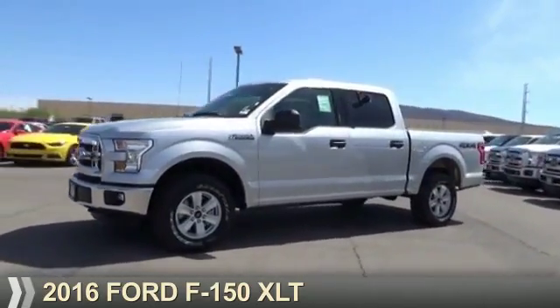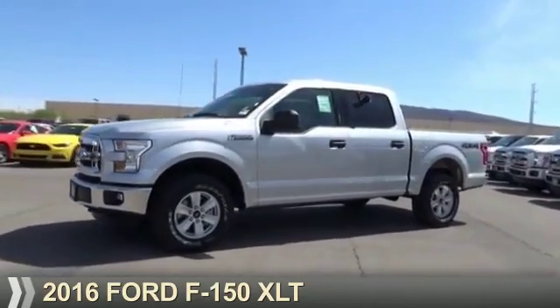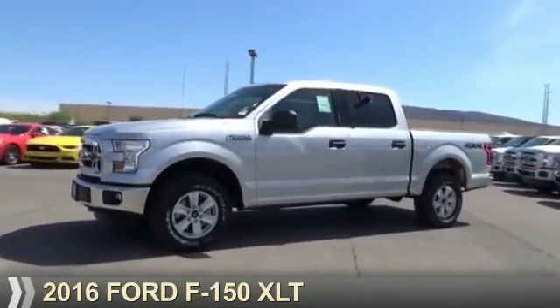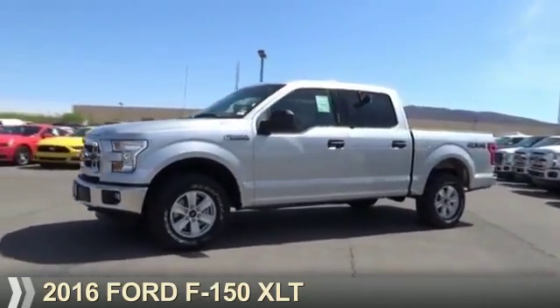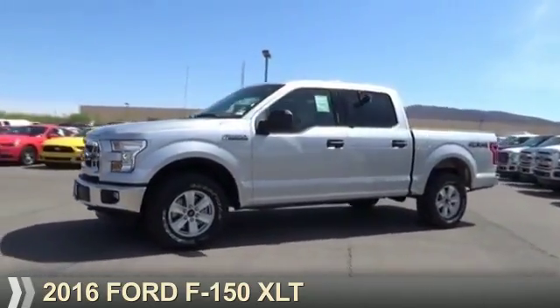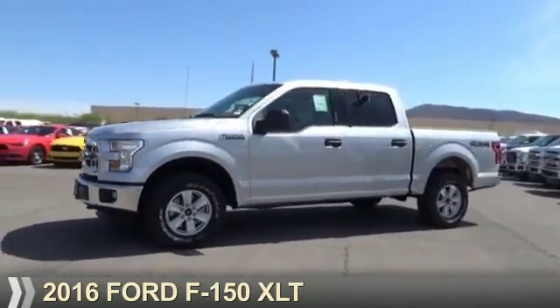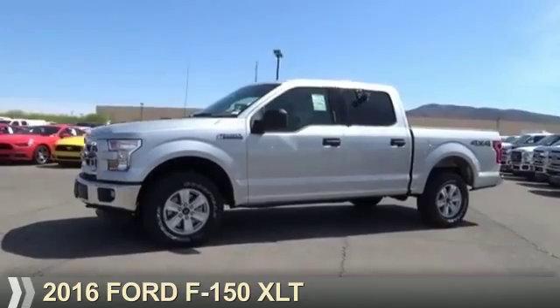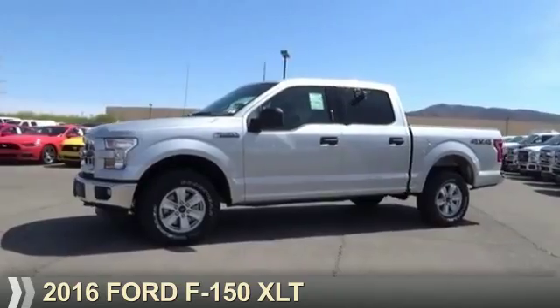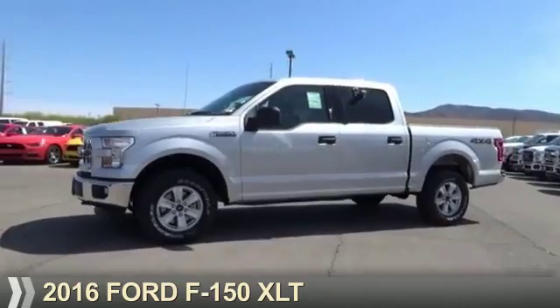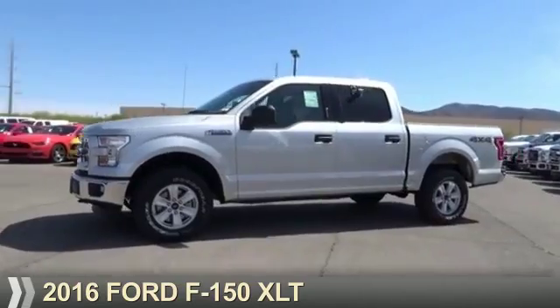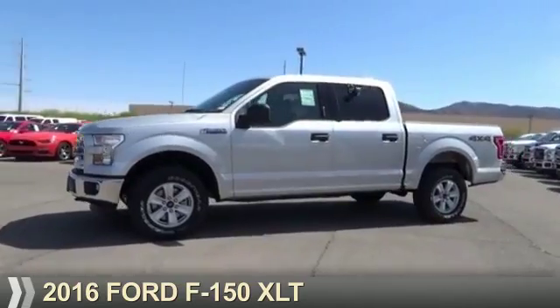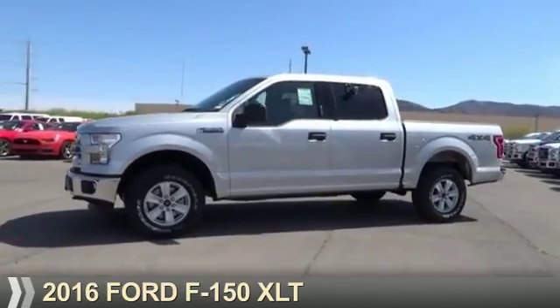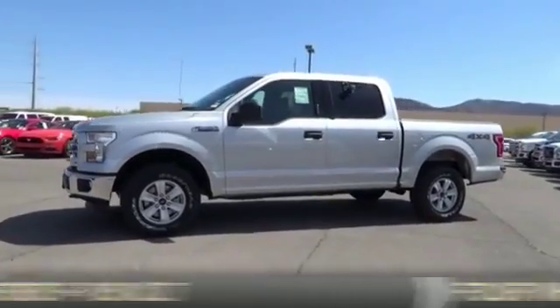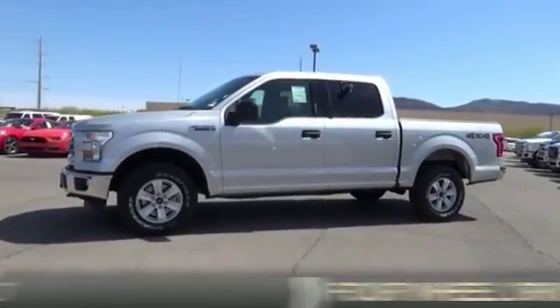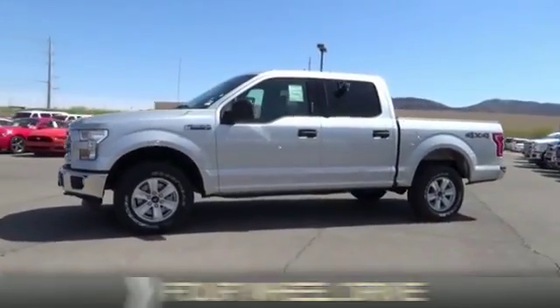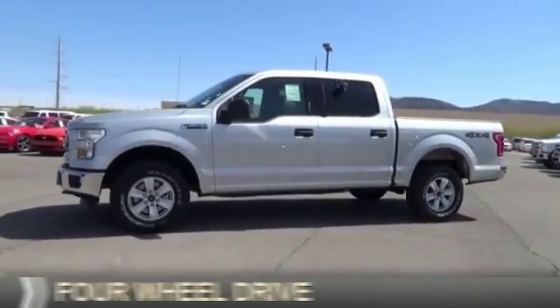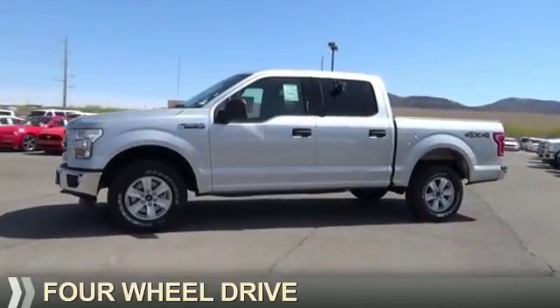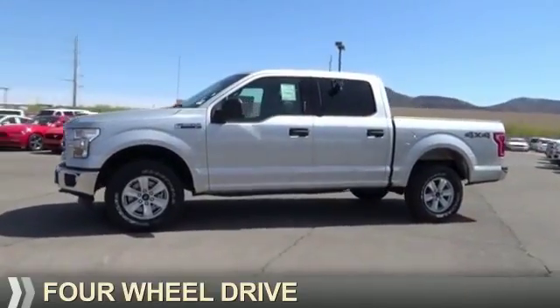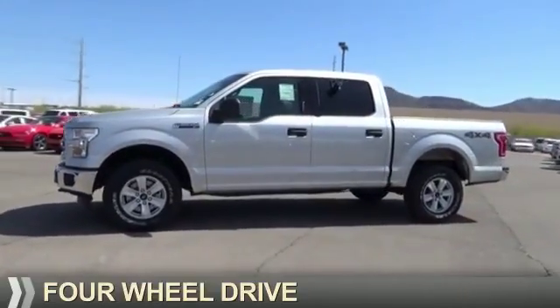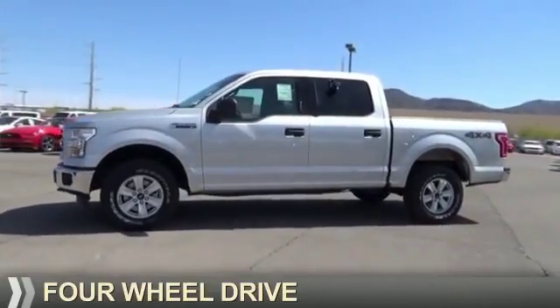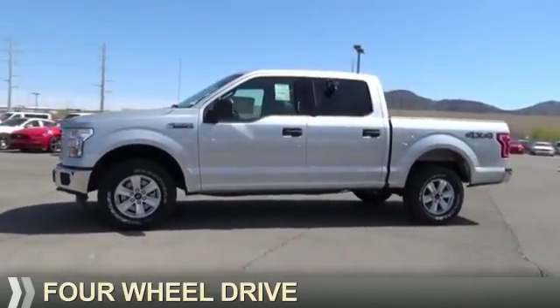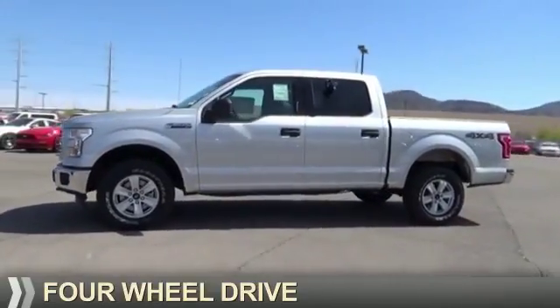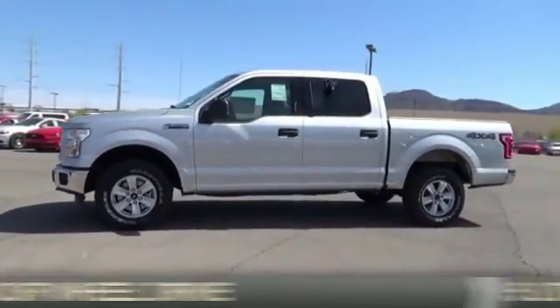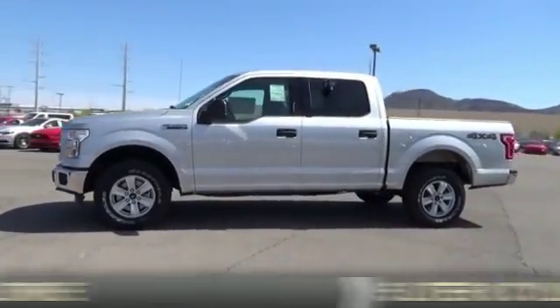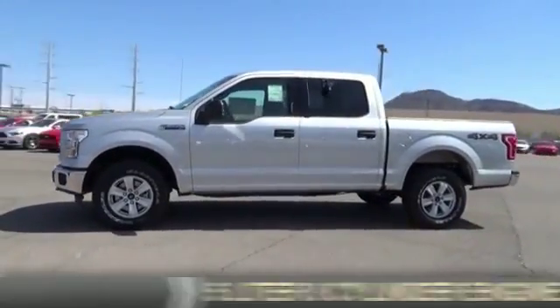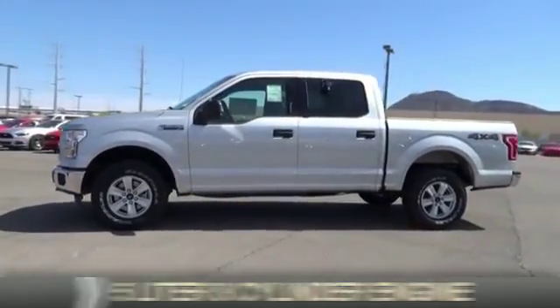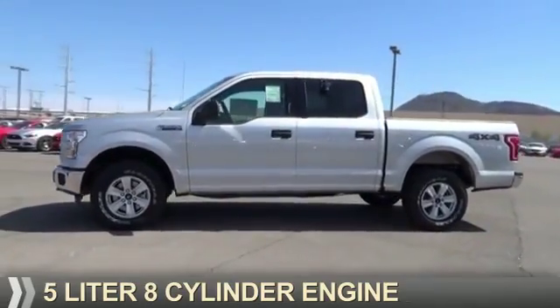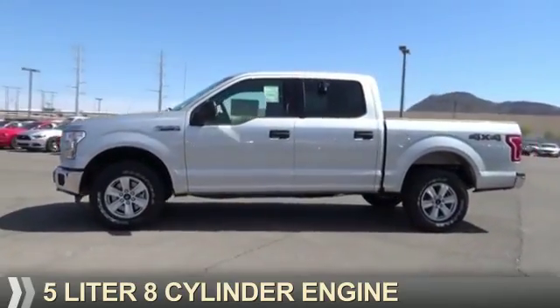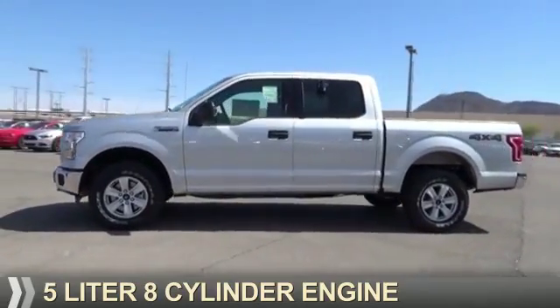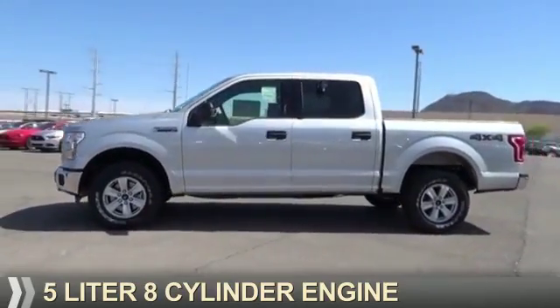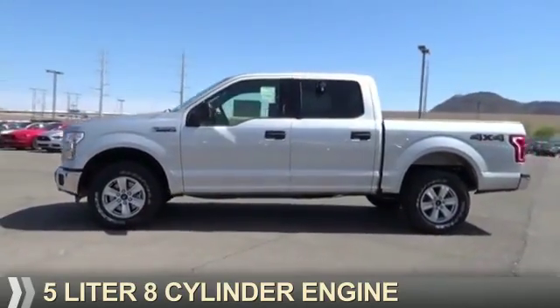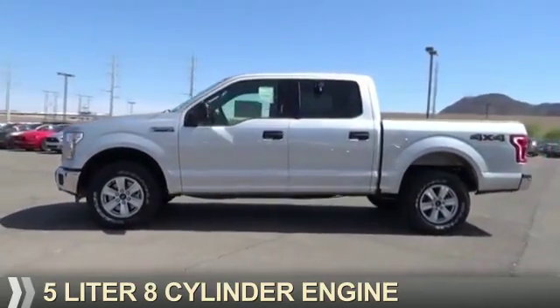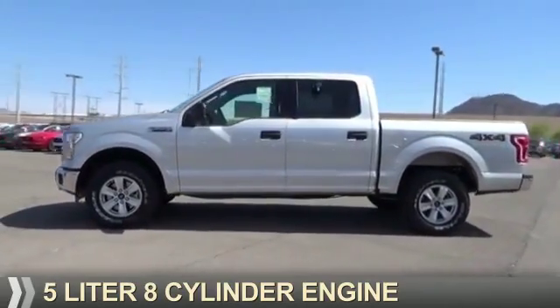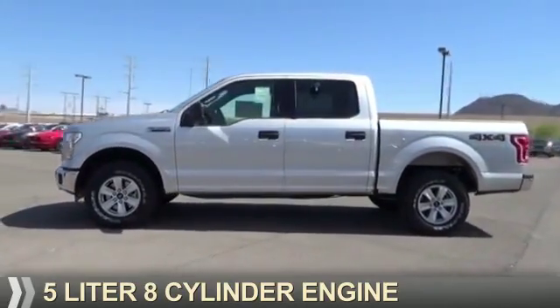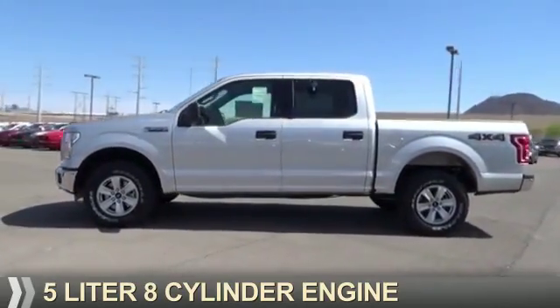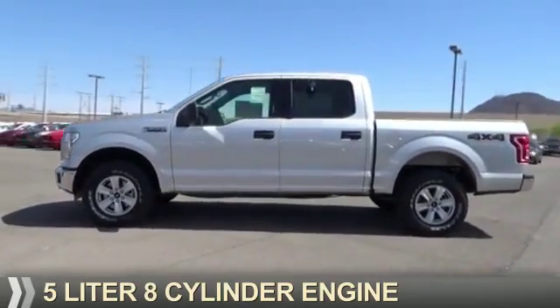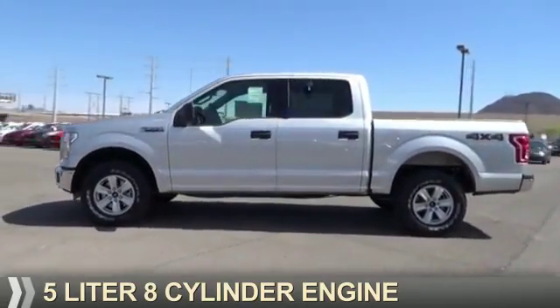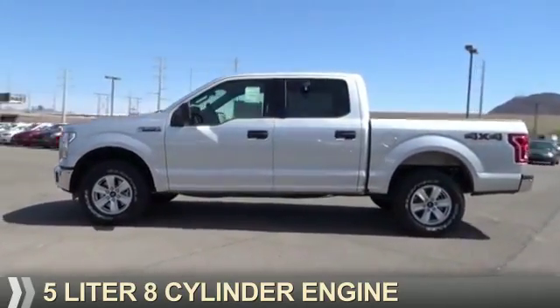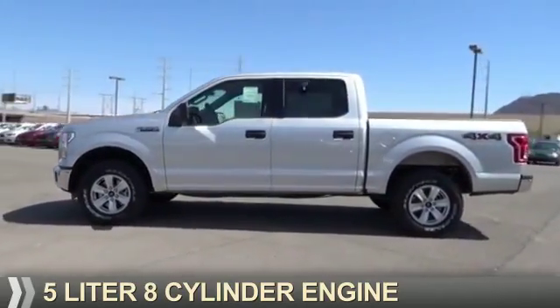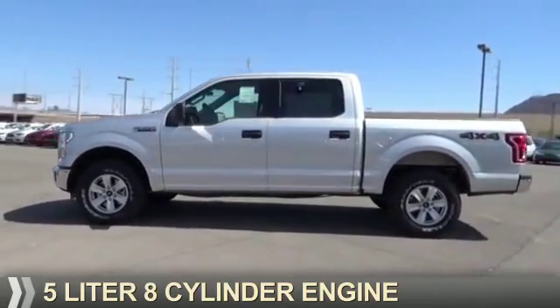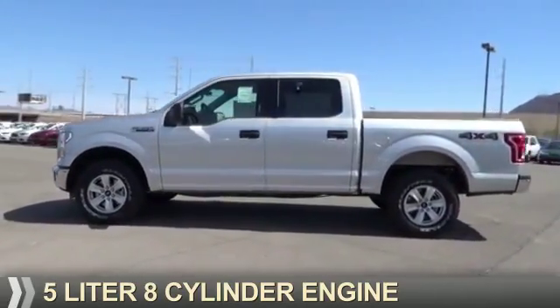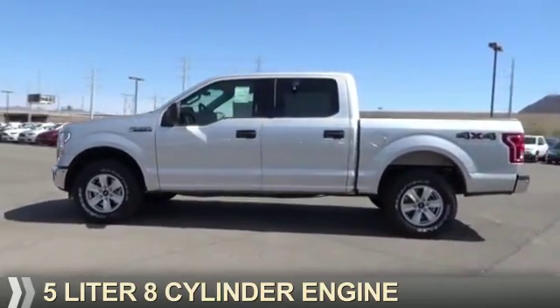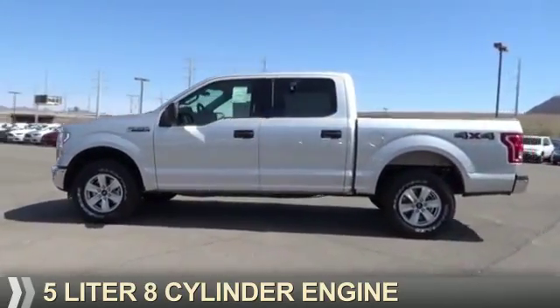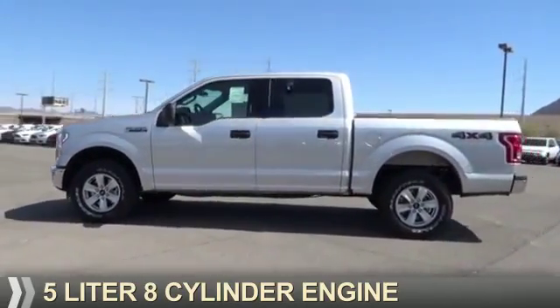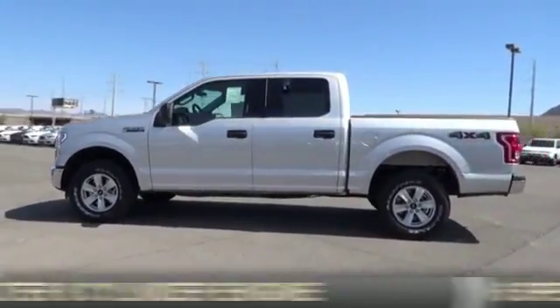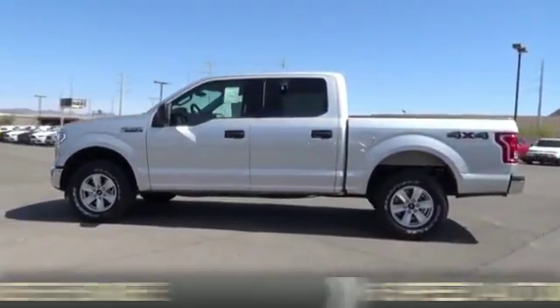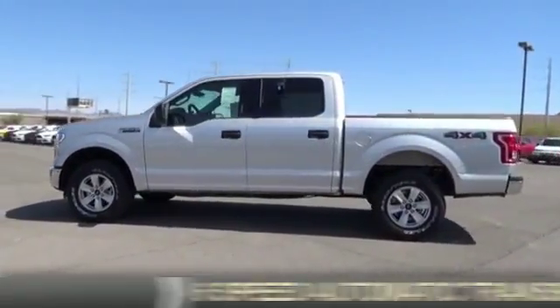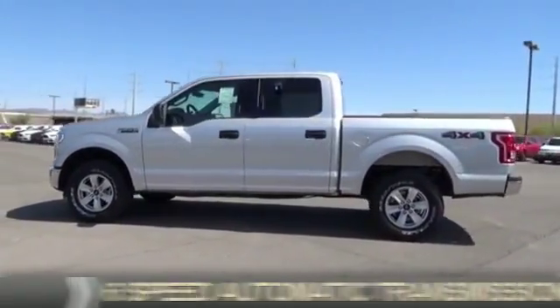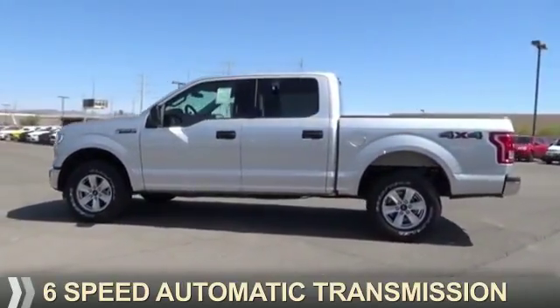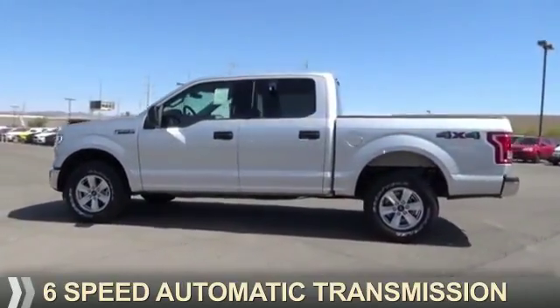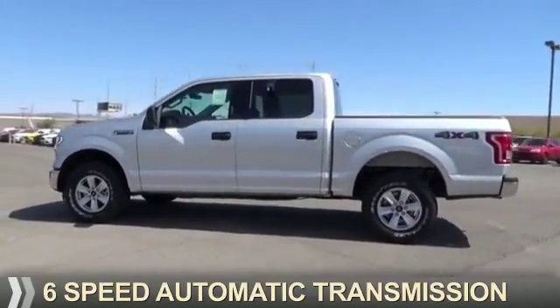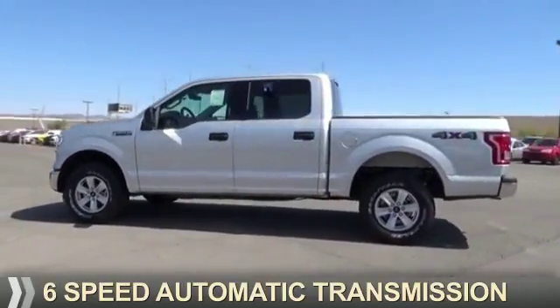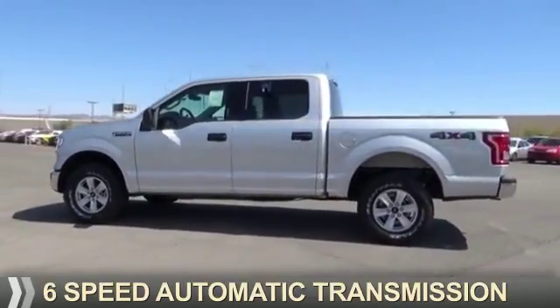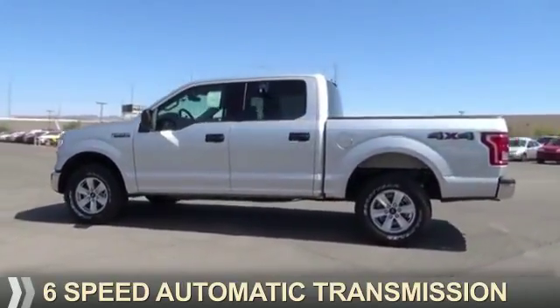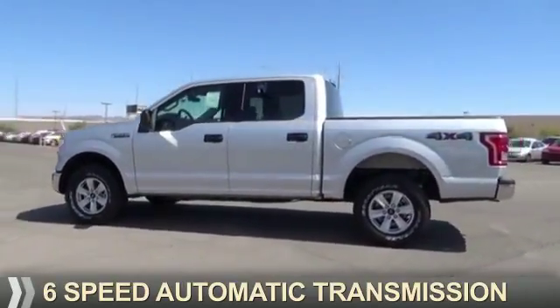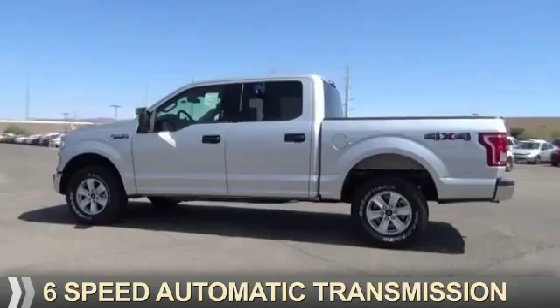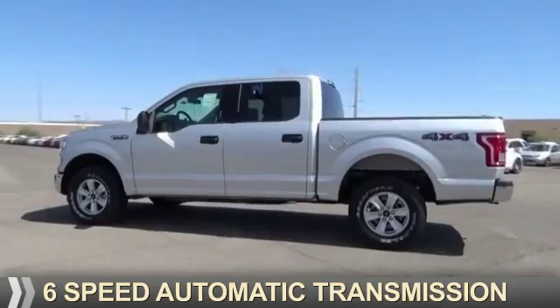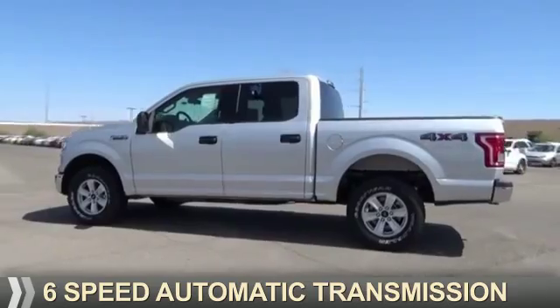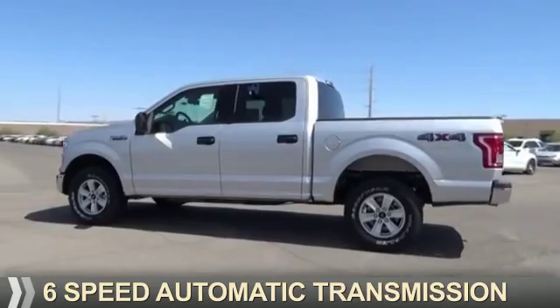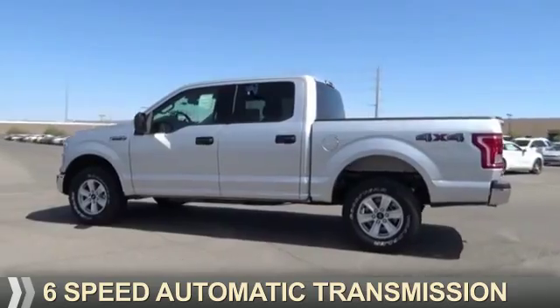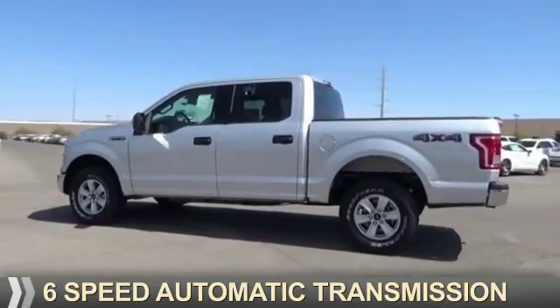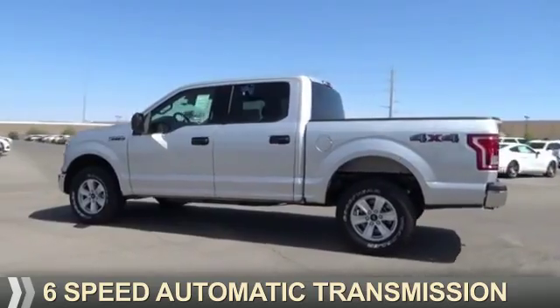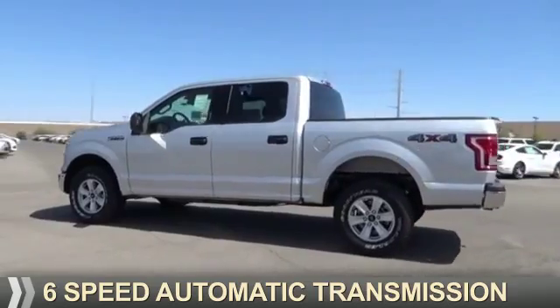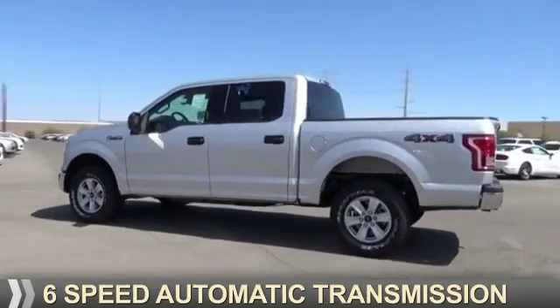It's powered by four-wheel drive, a five-liter, eight-cylinder engine, and a six-speed automatic transmission.